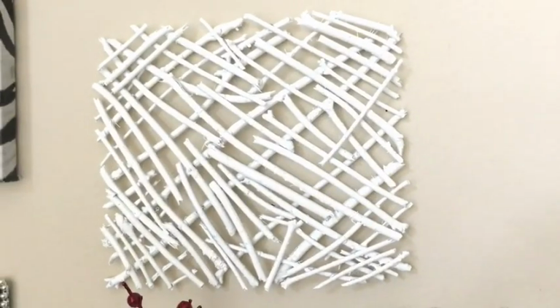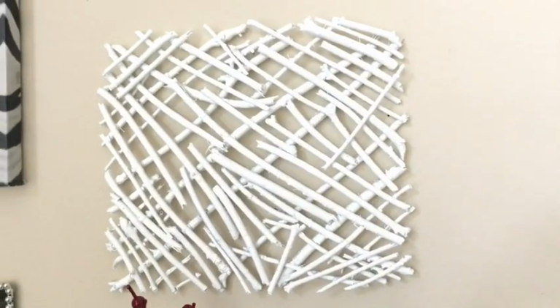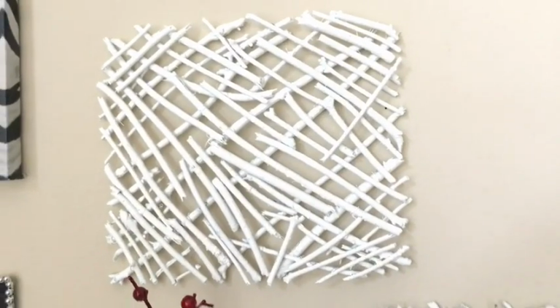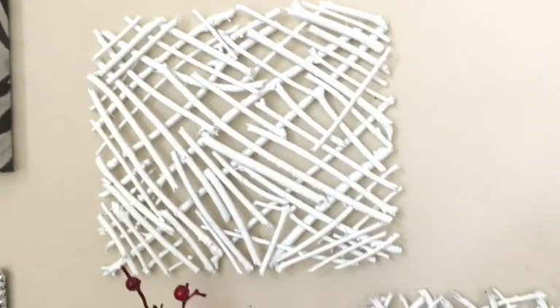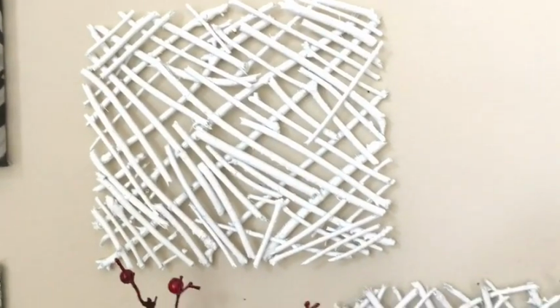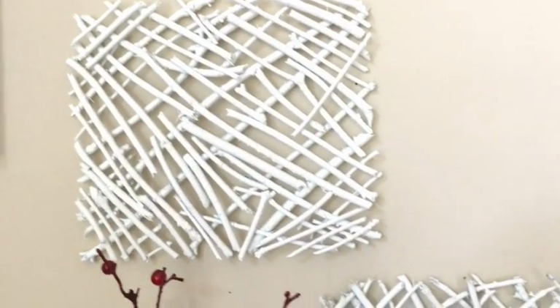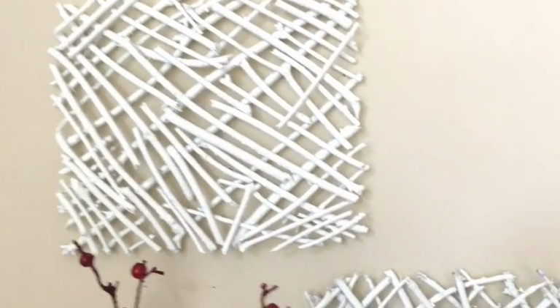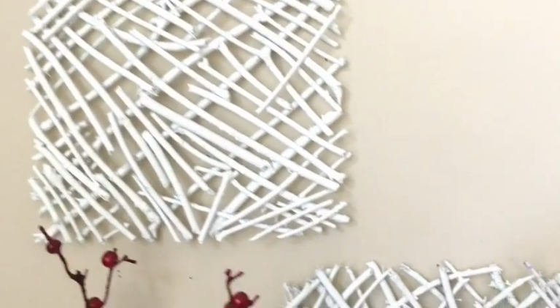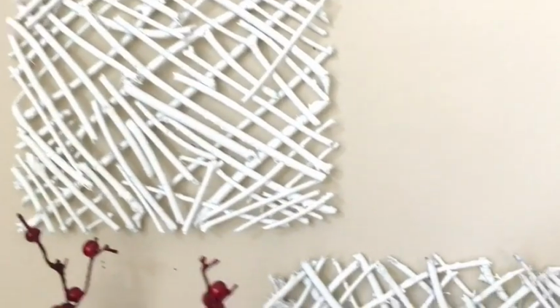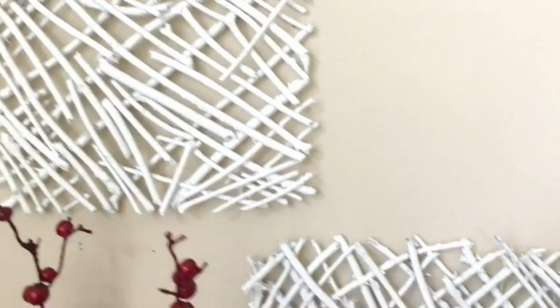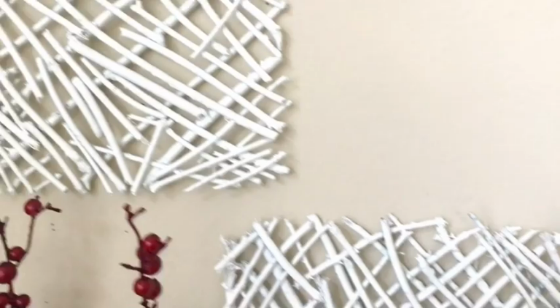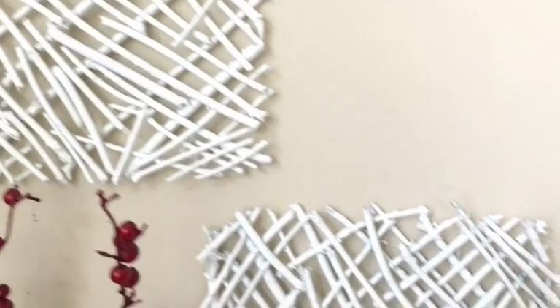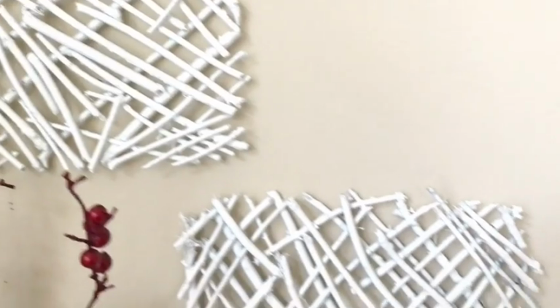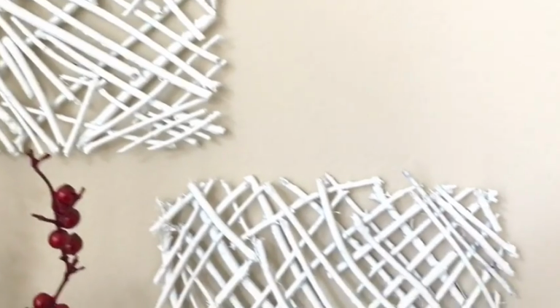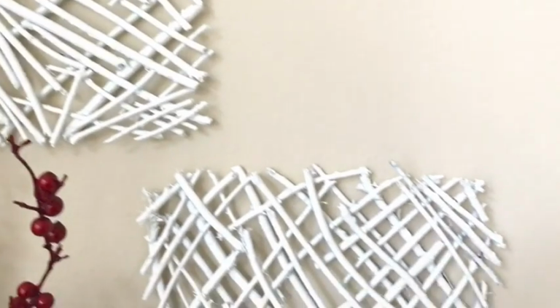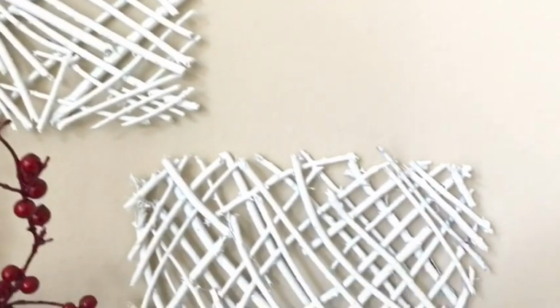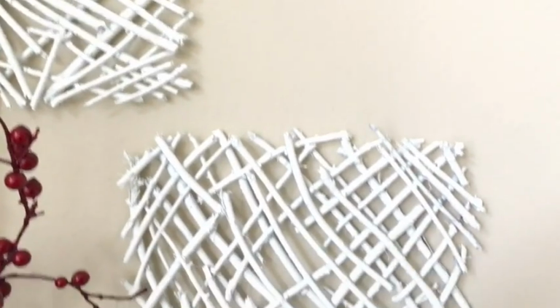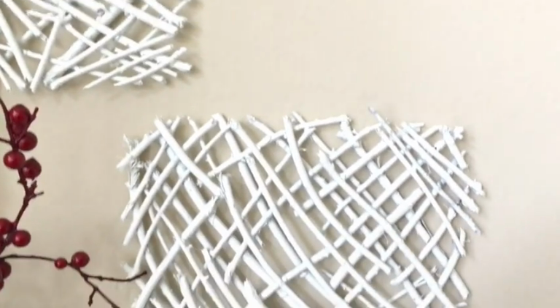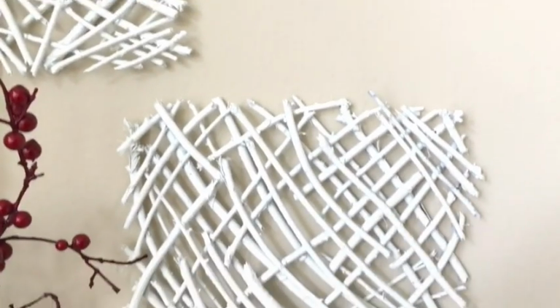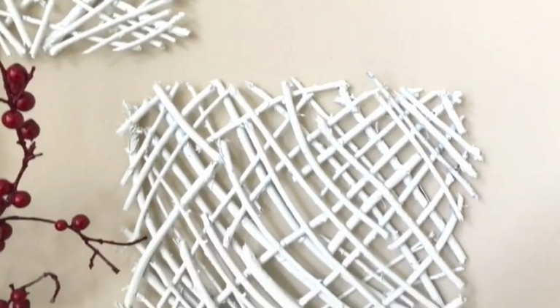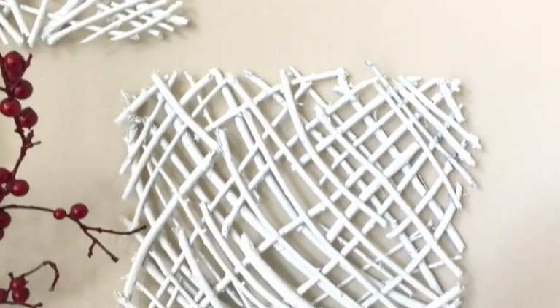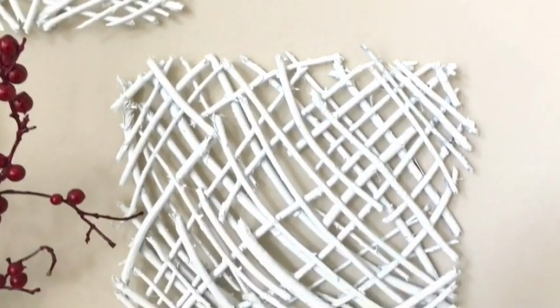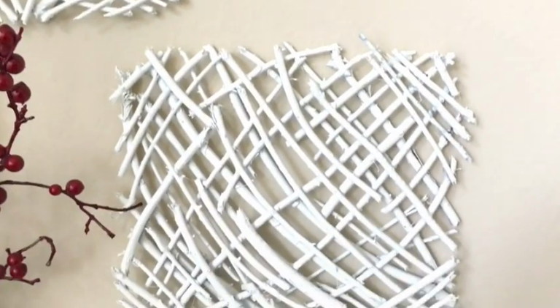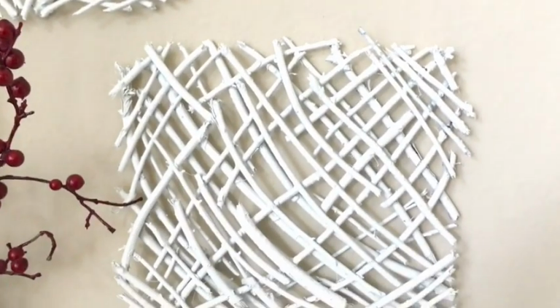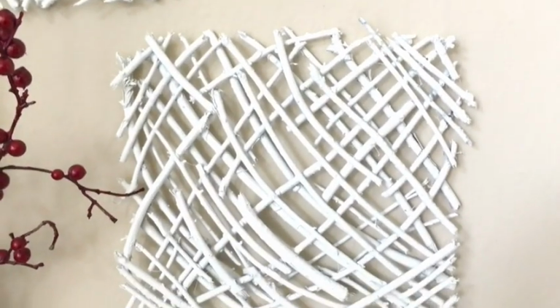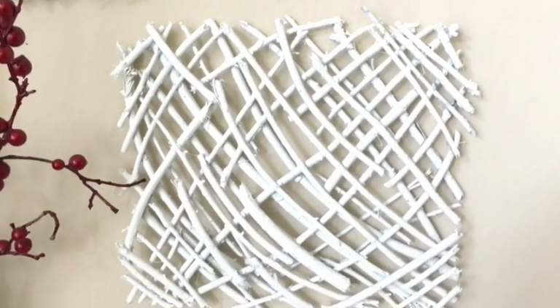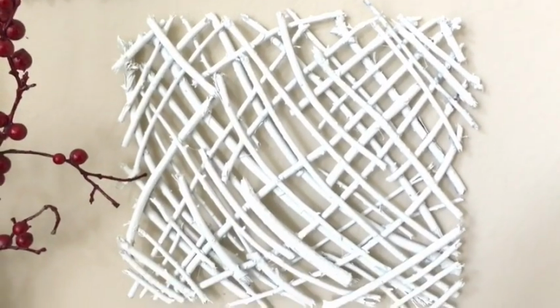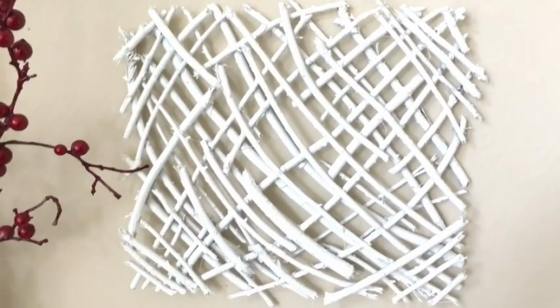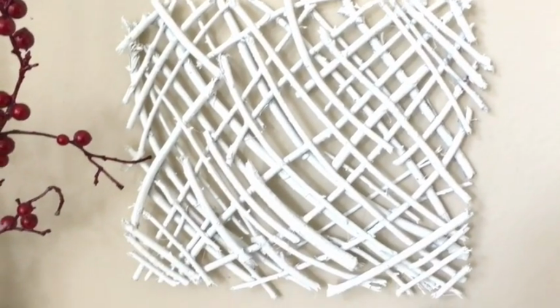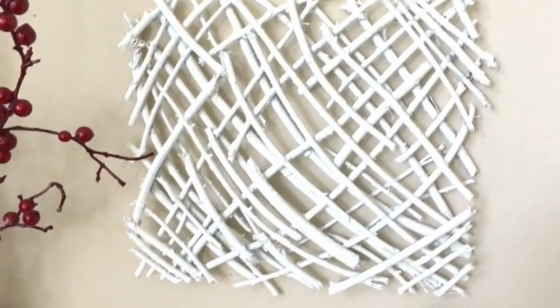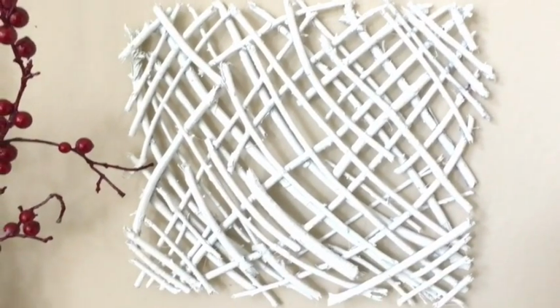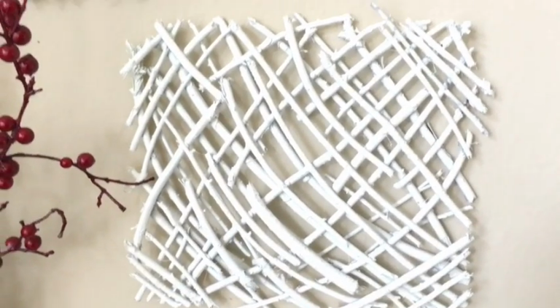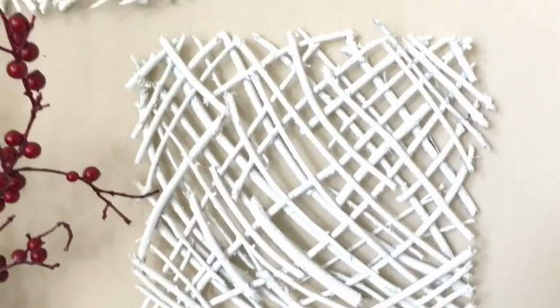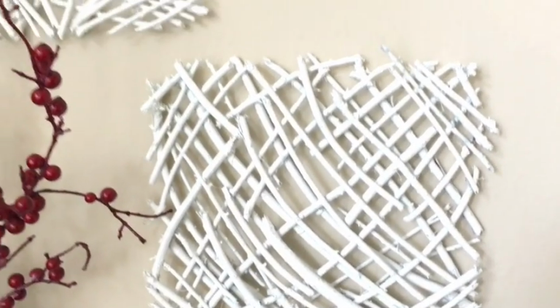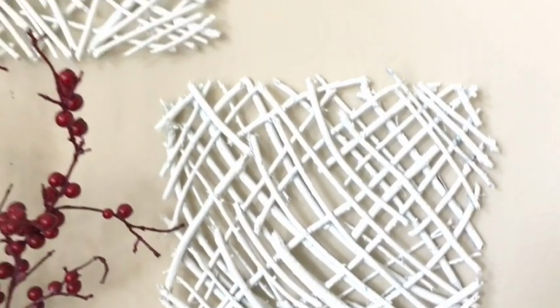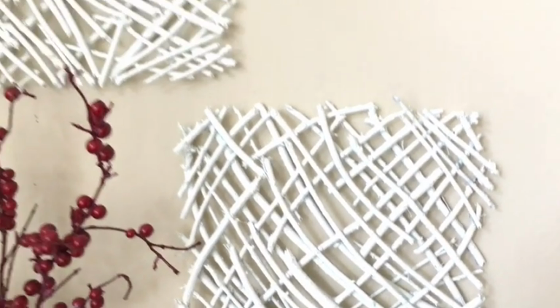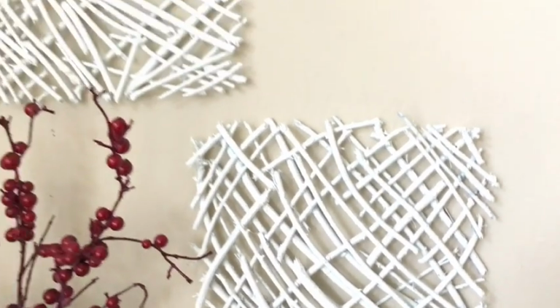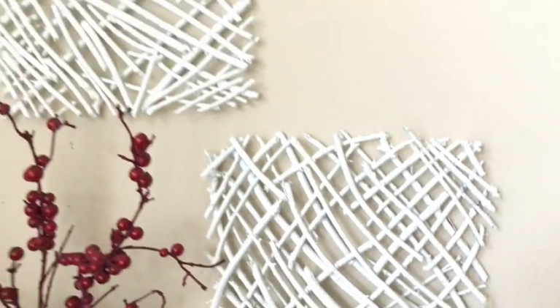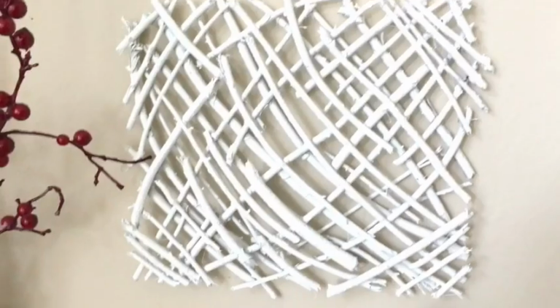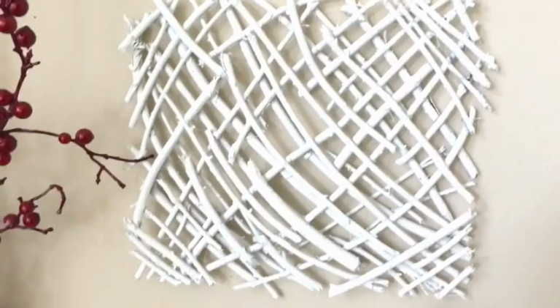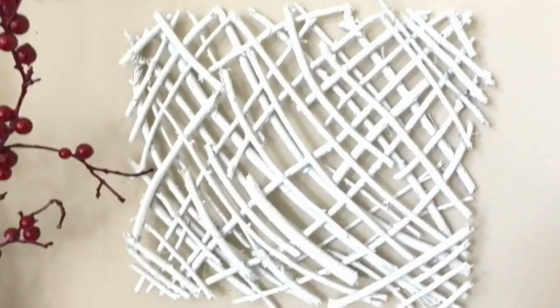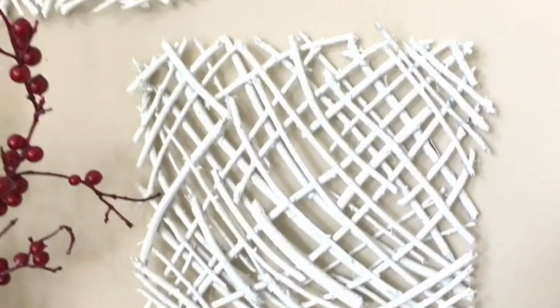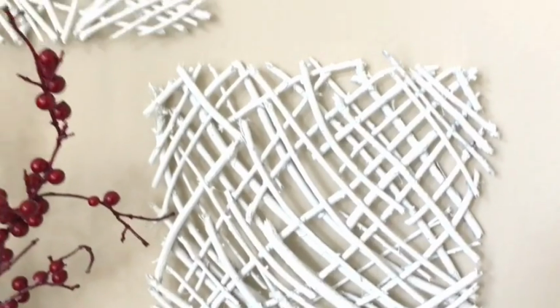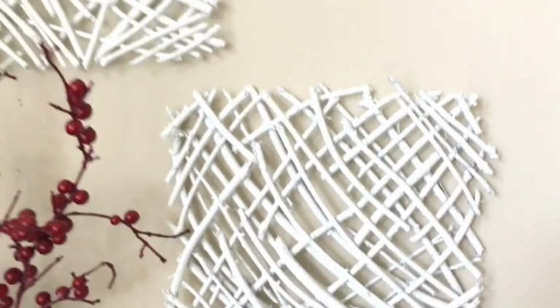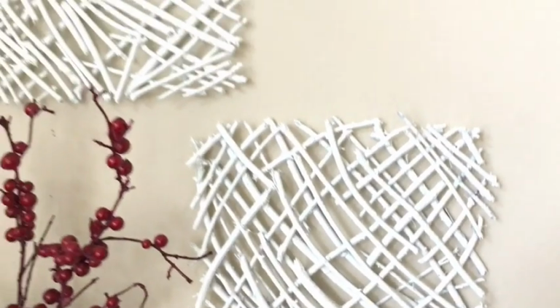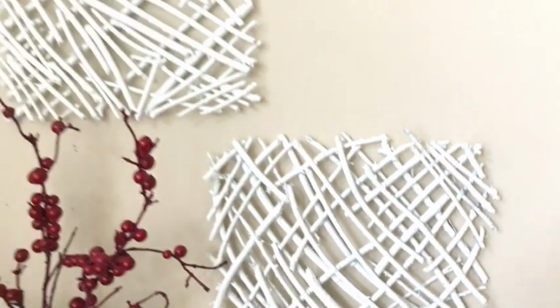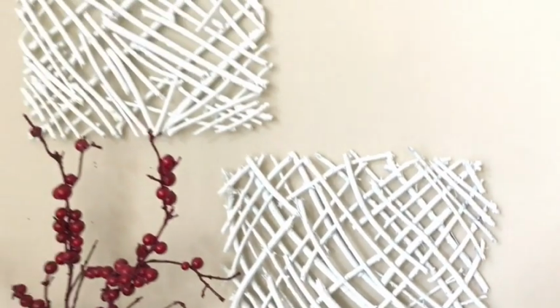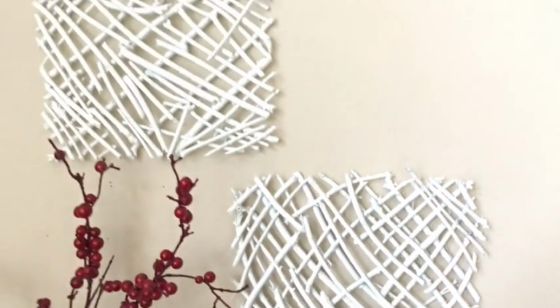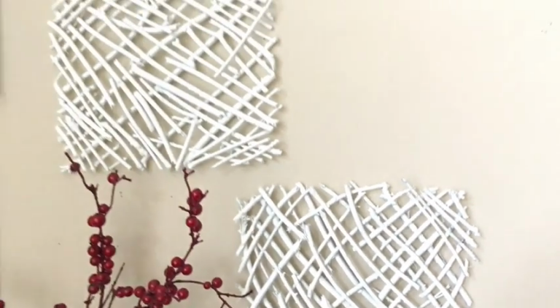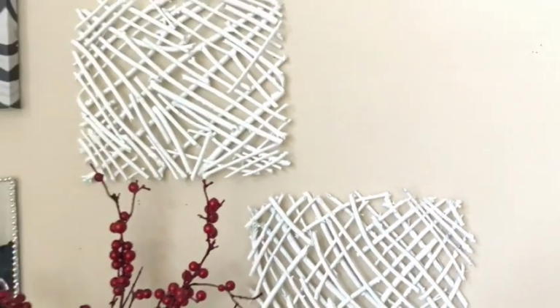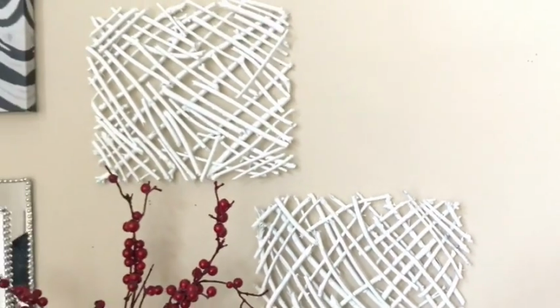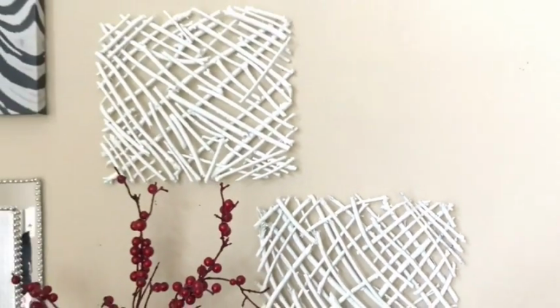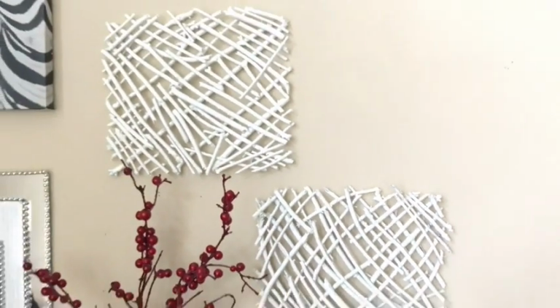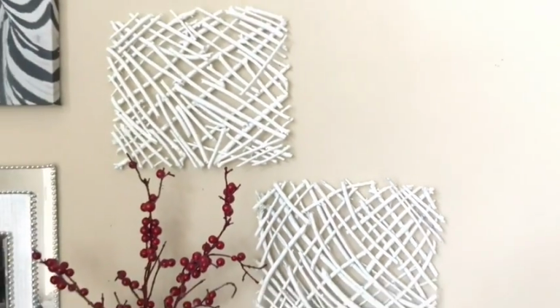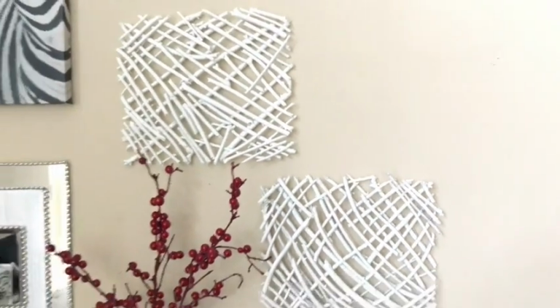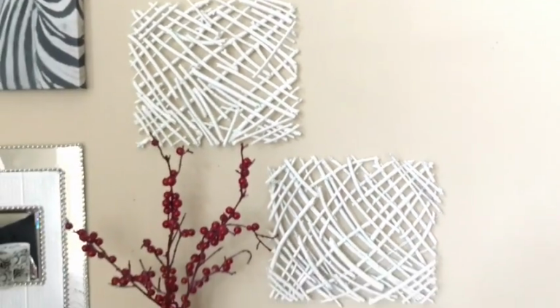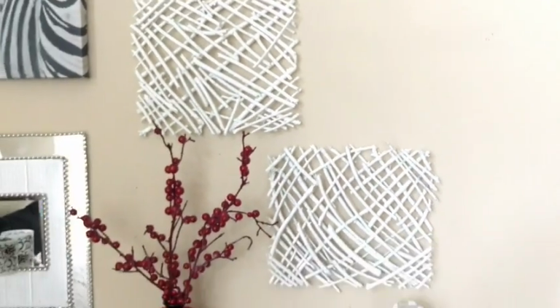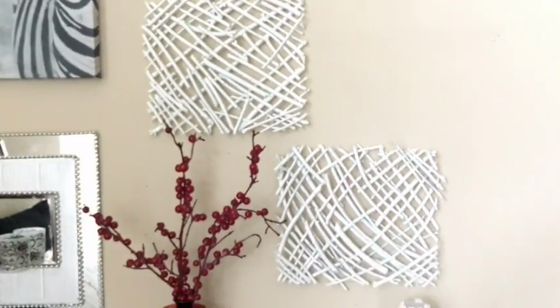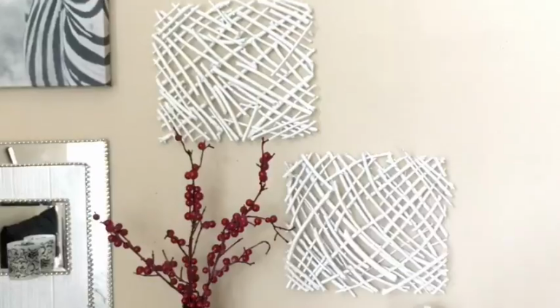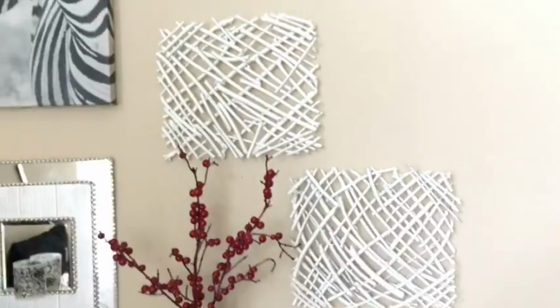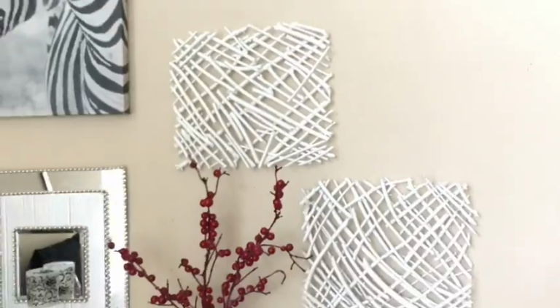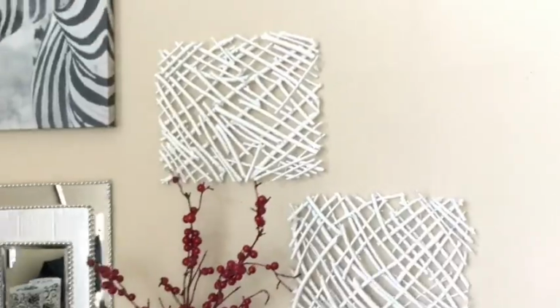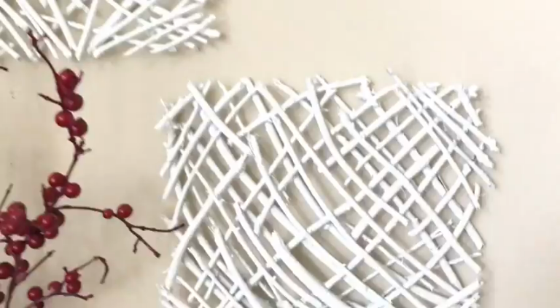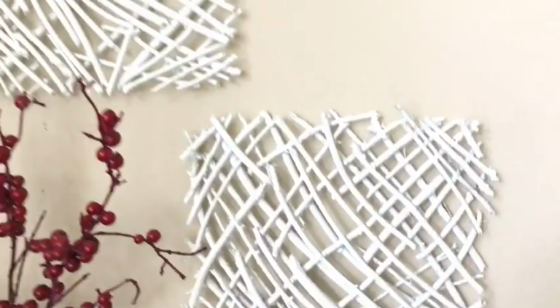Oh my gosh you guys, it is so beautiful! Knowing that you can decorate your home at no cost at all — it's really mind-blowing.